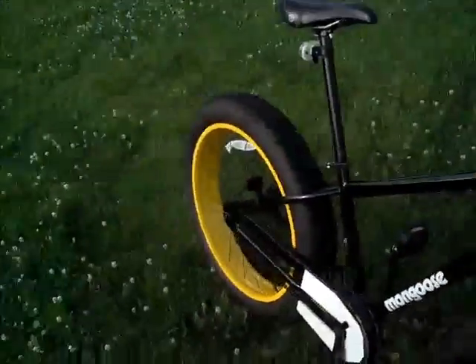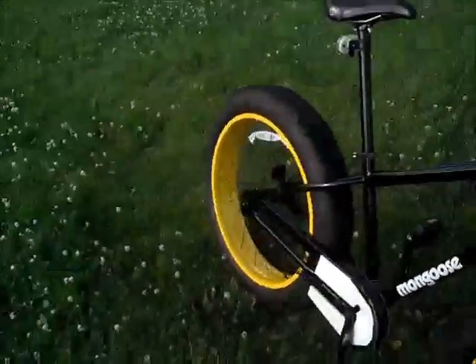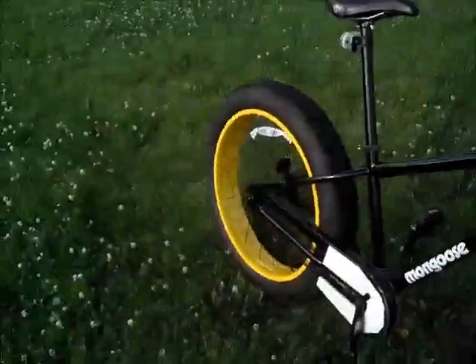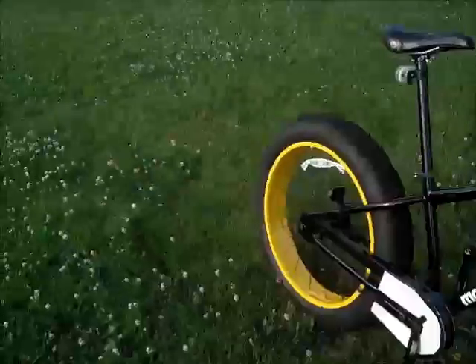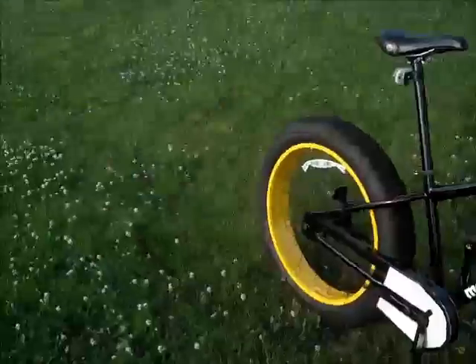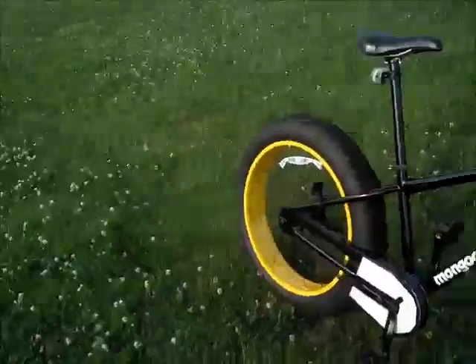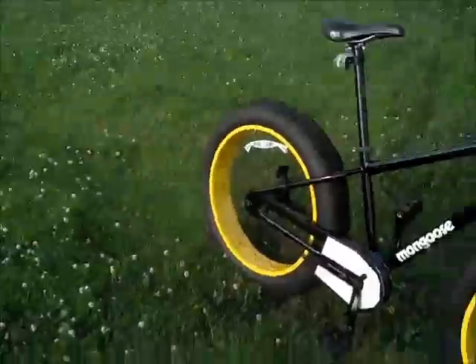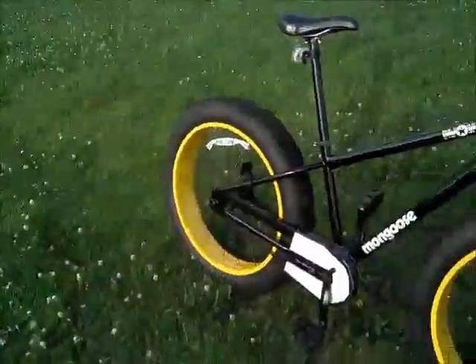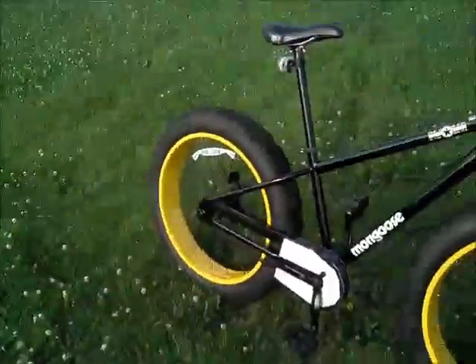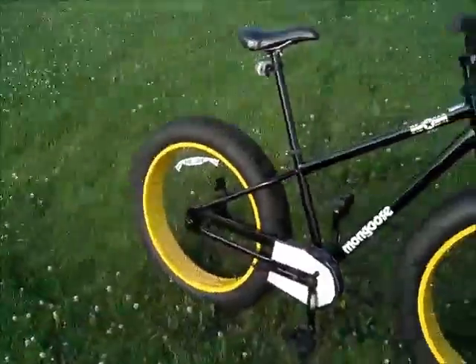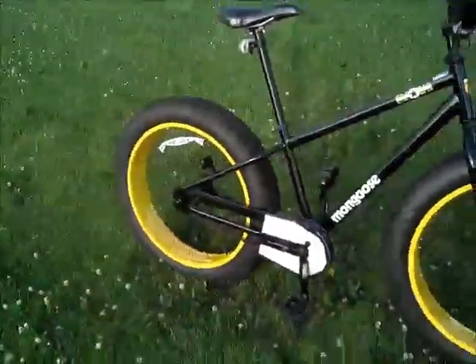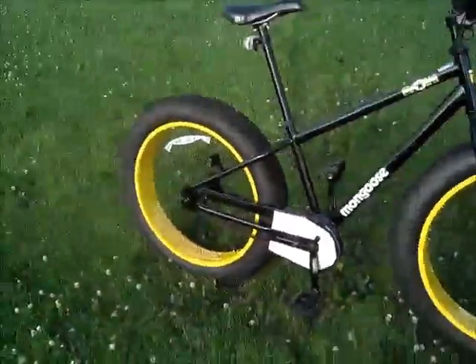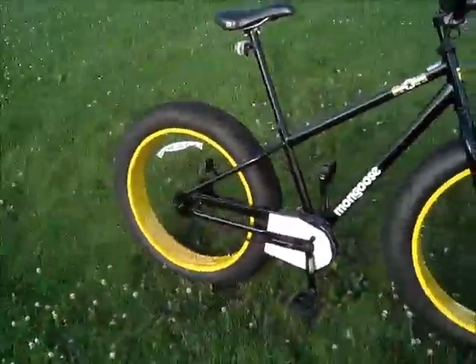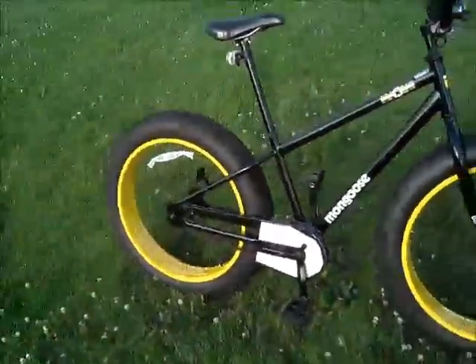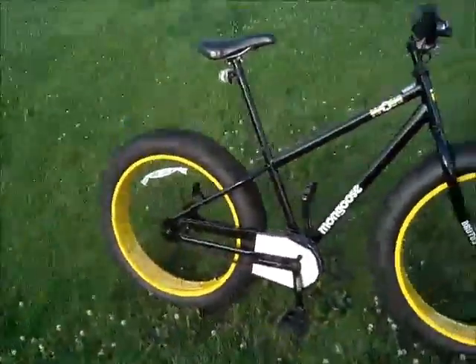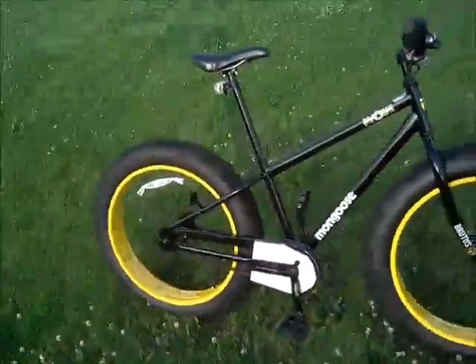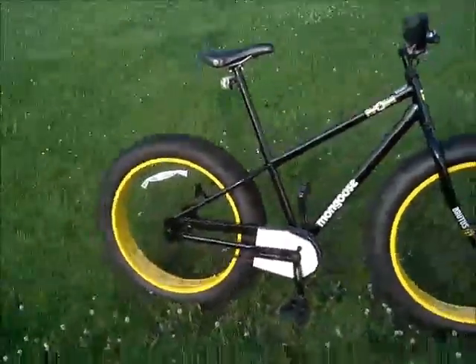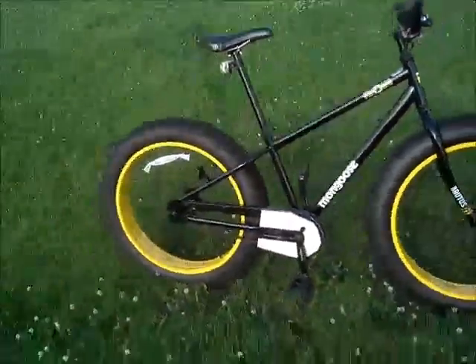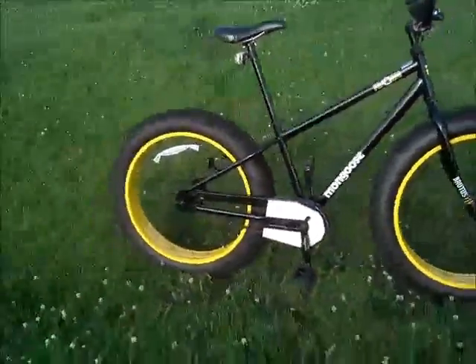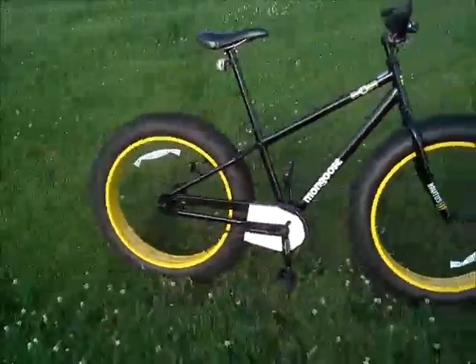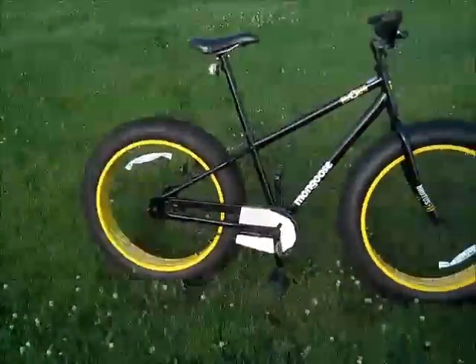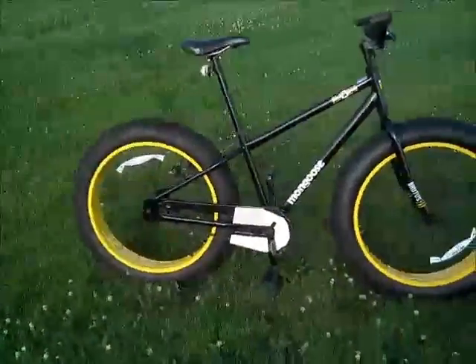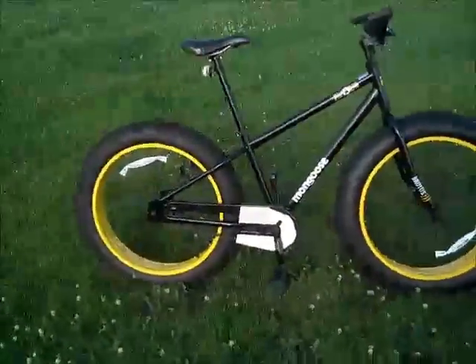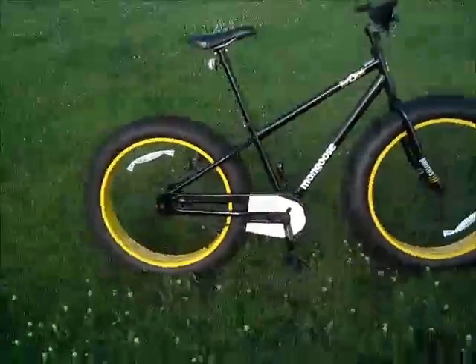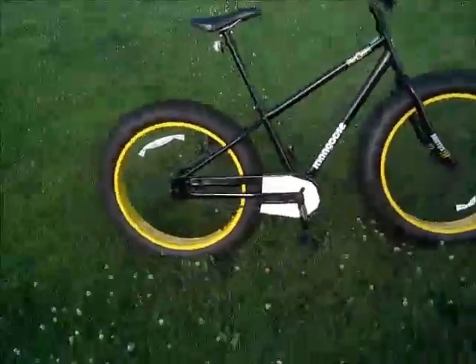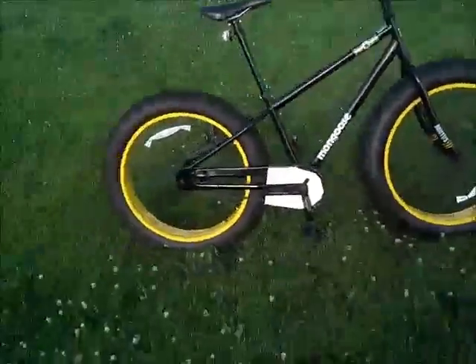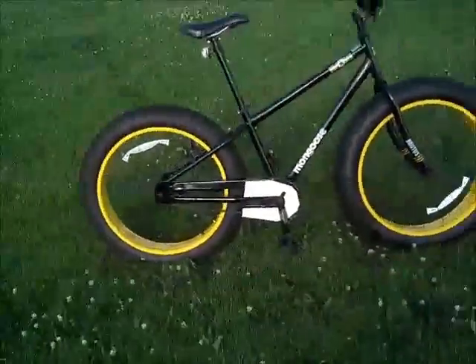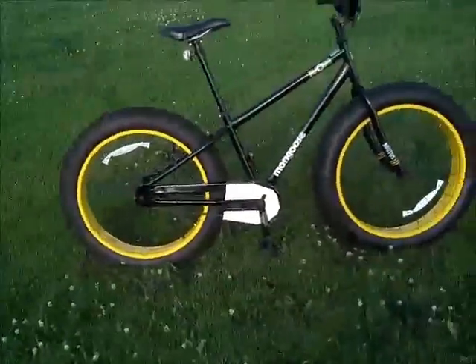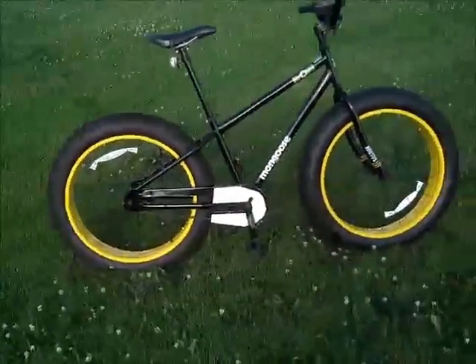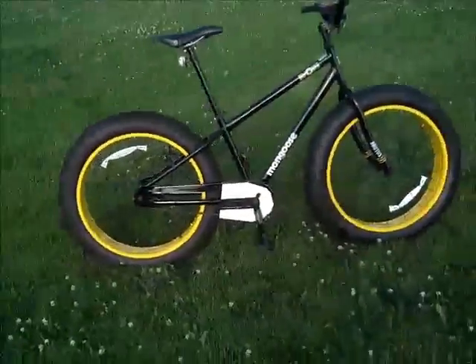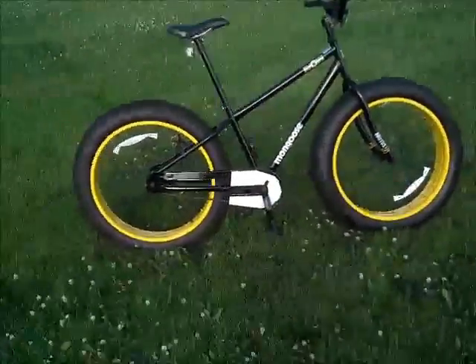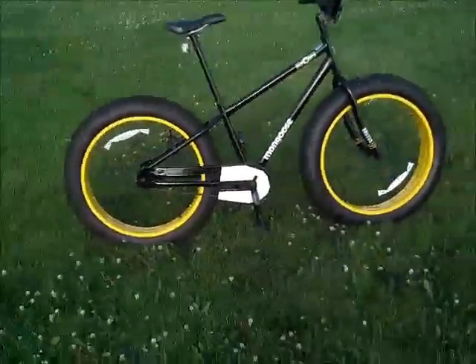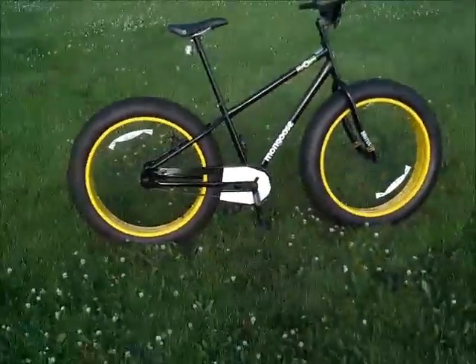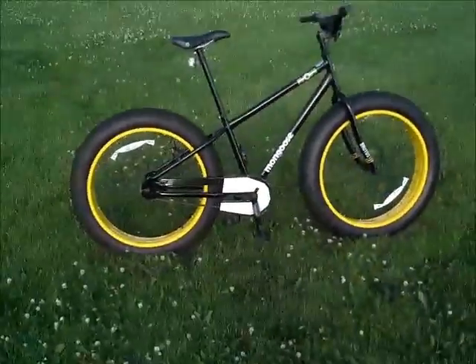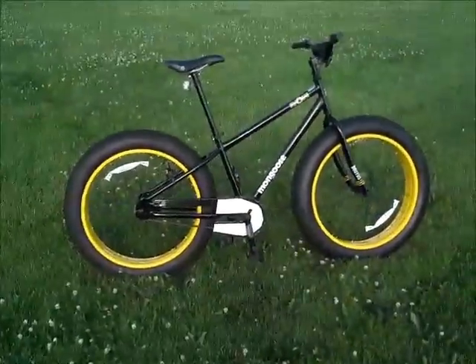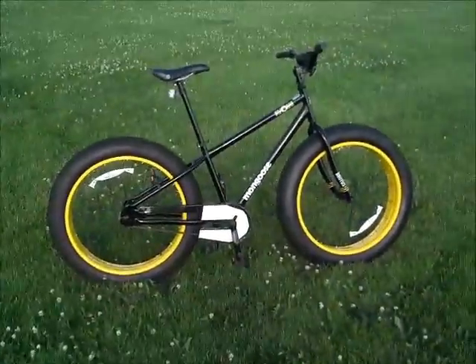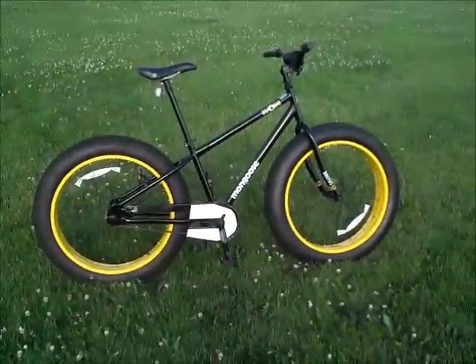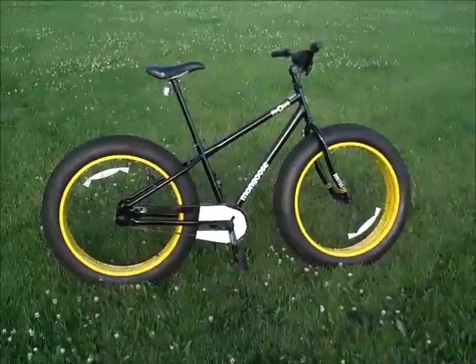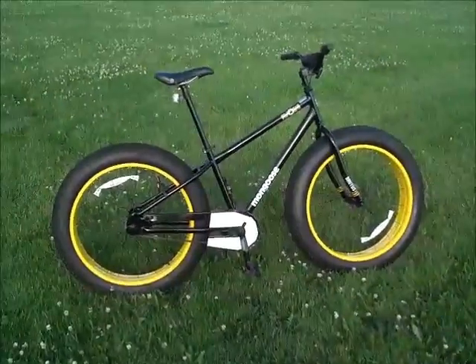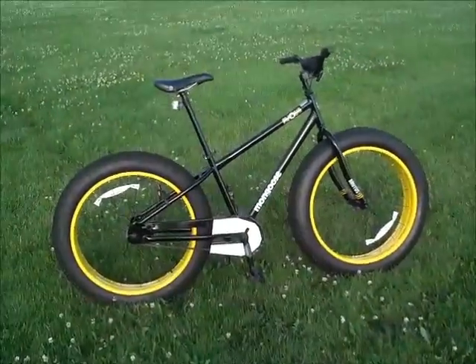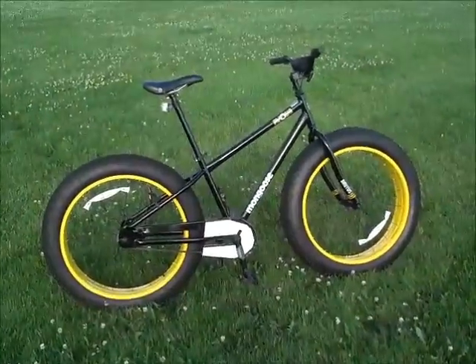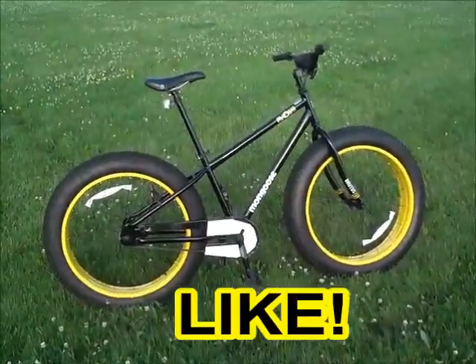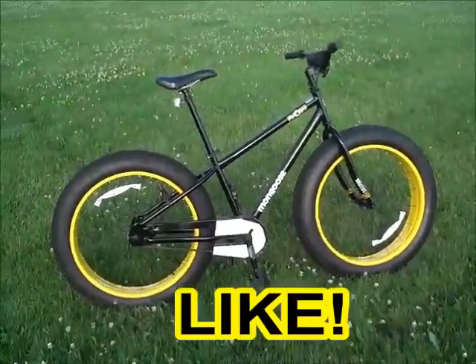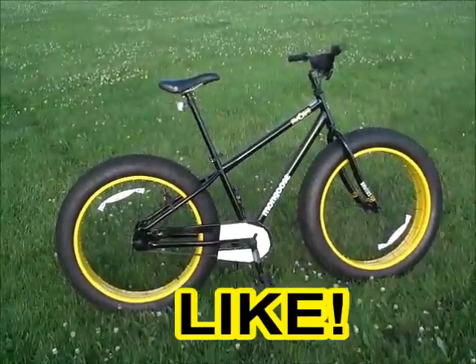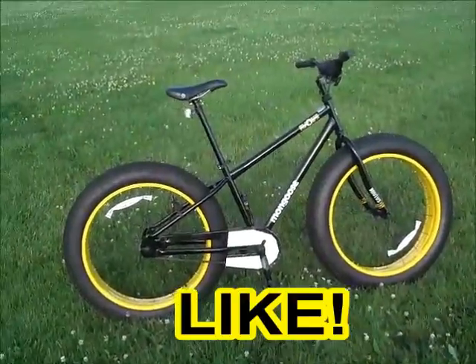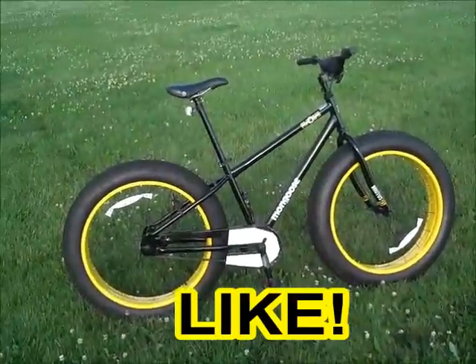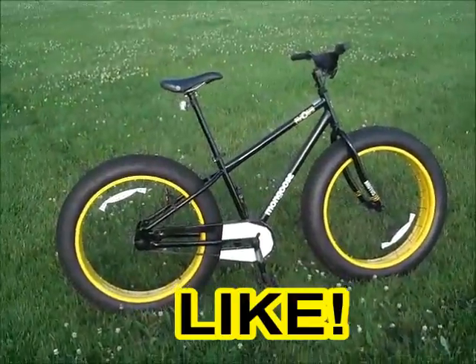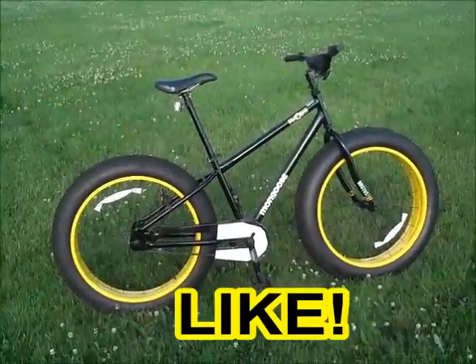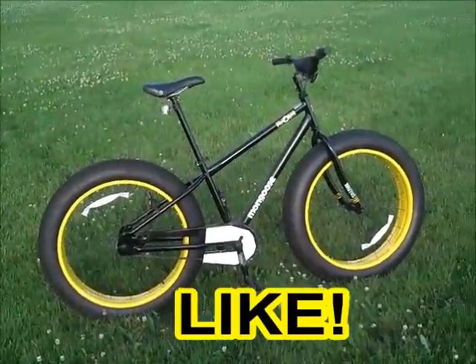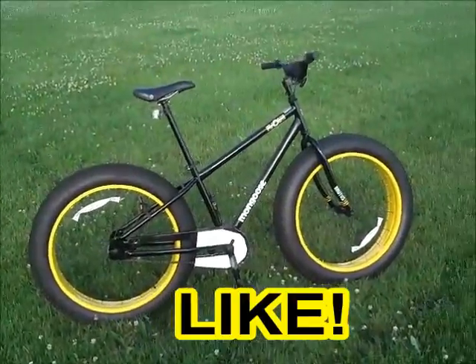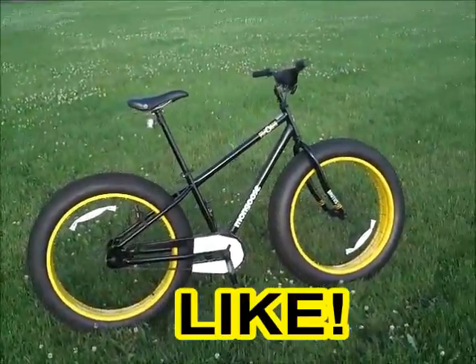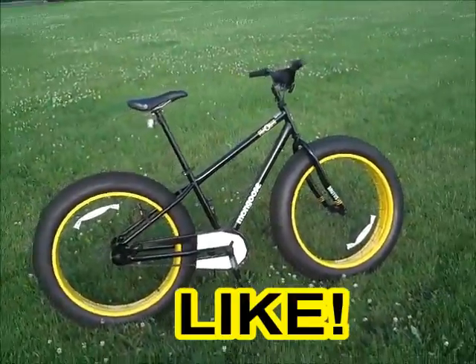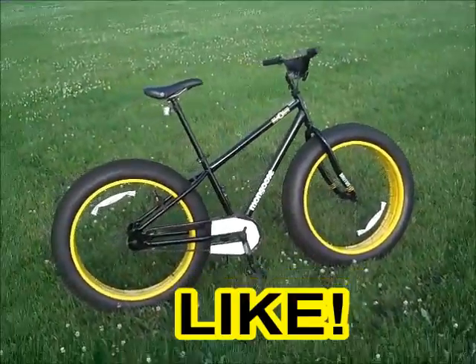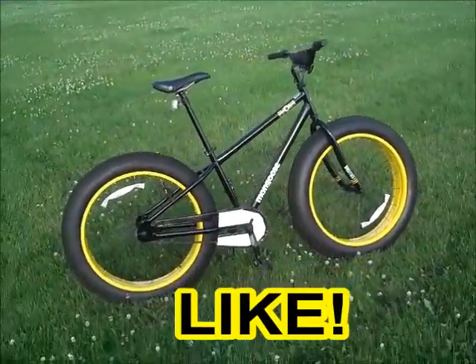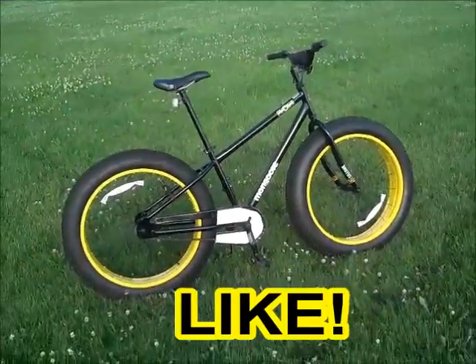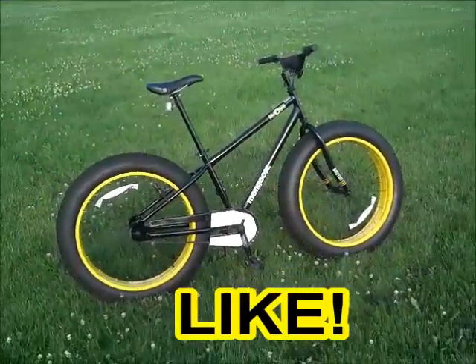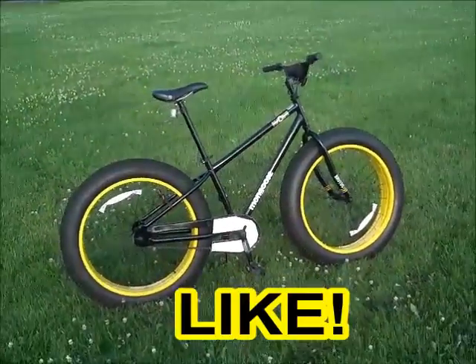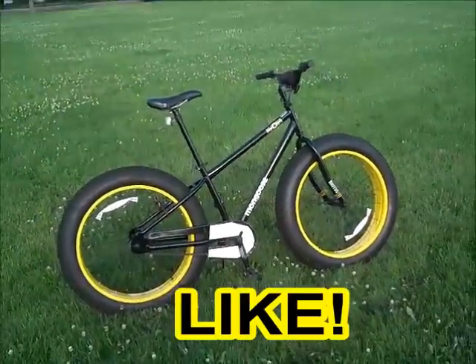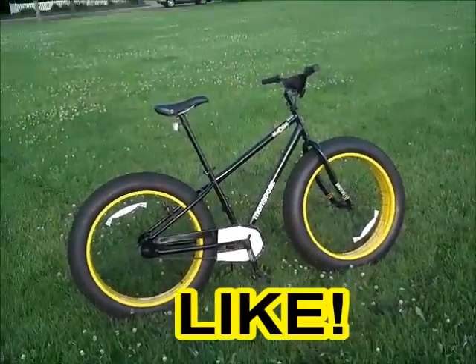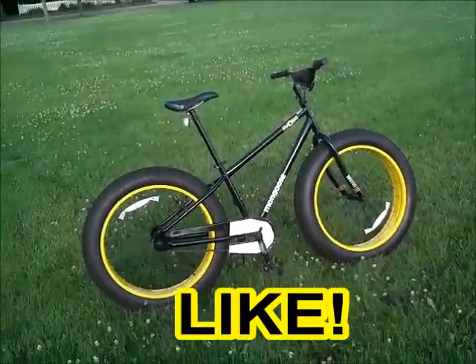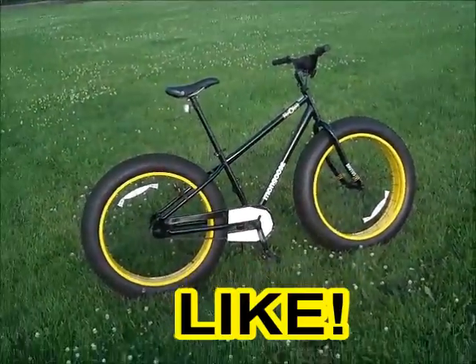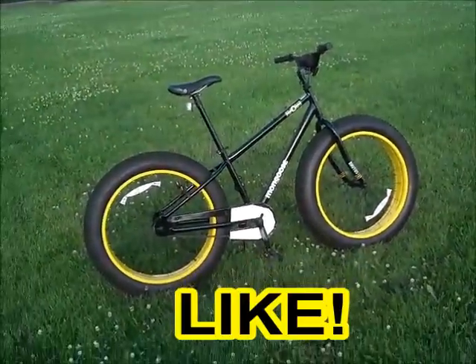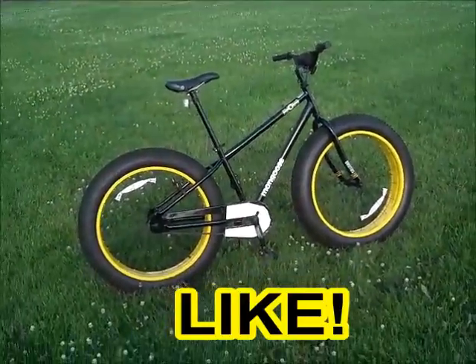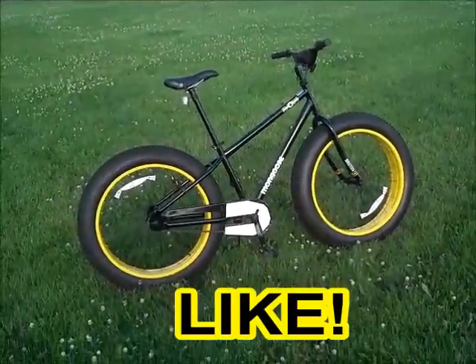So I think that's all I did to the bike. If you like the video, like the video. Thanks for watching.